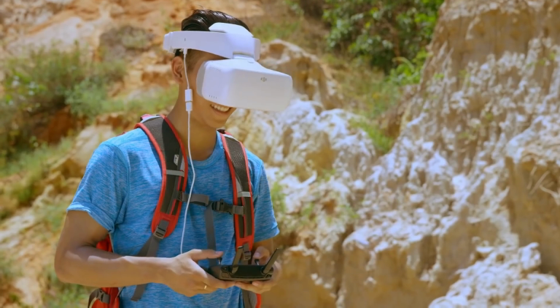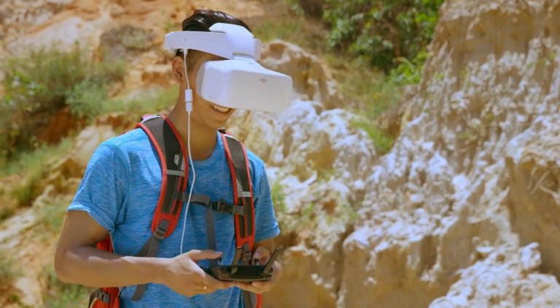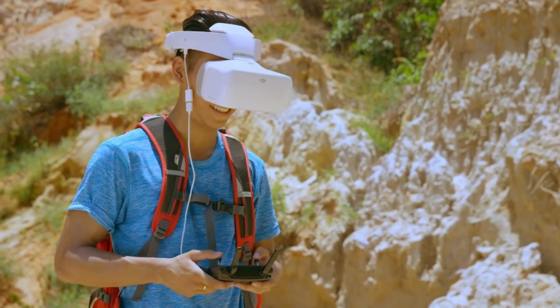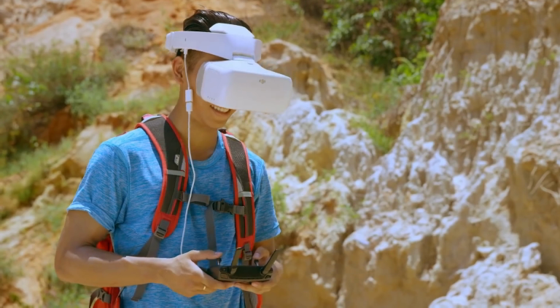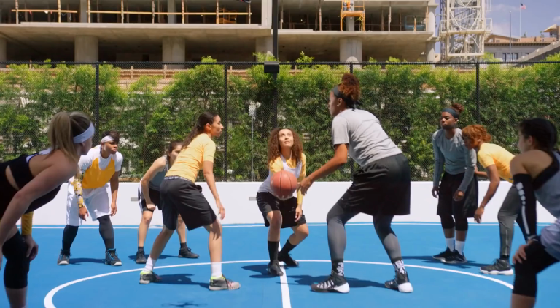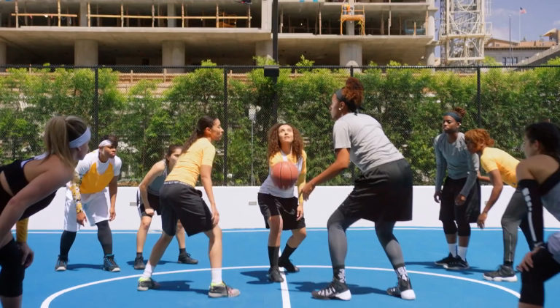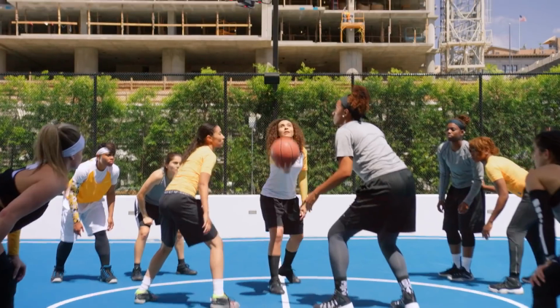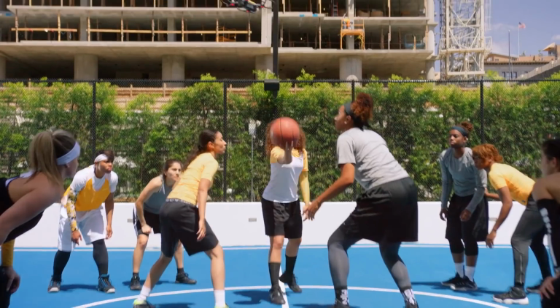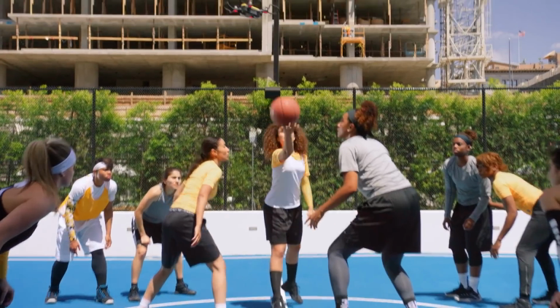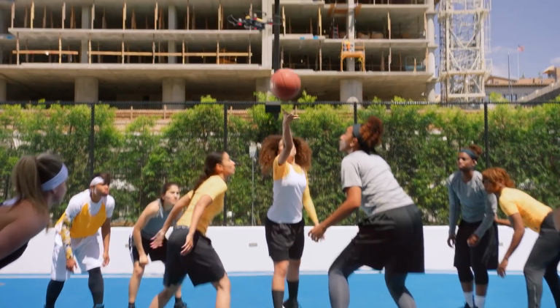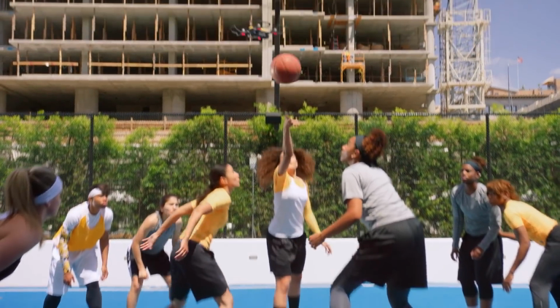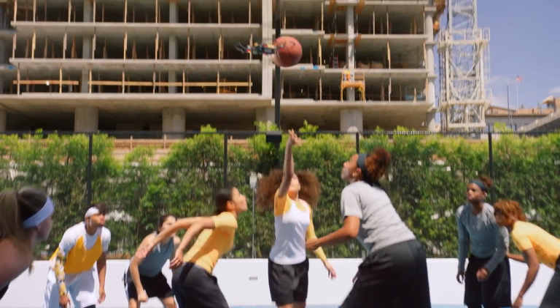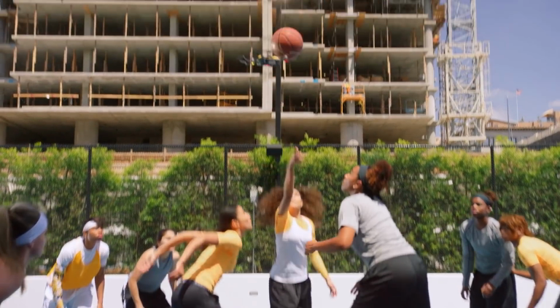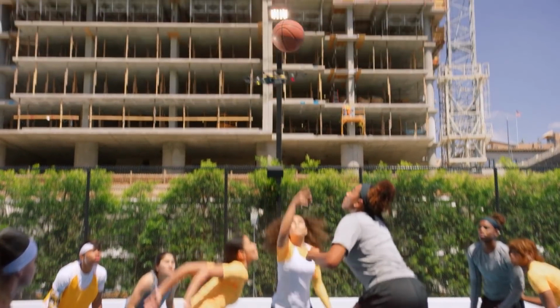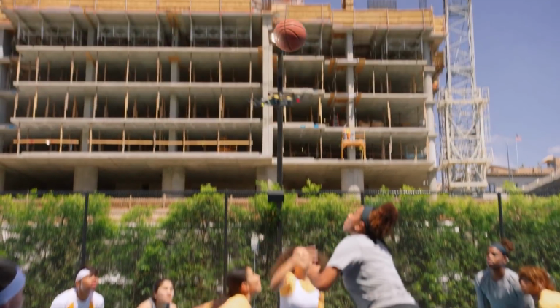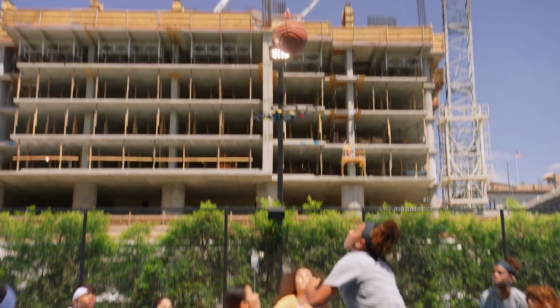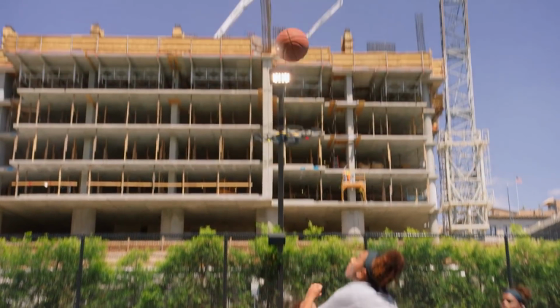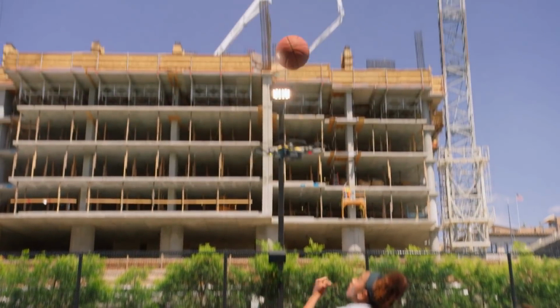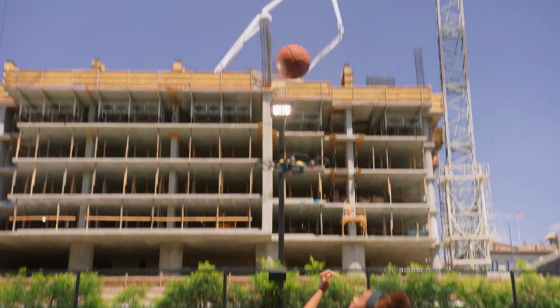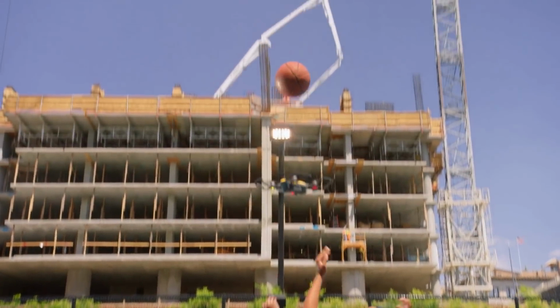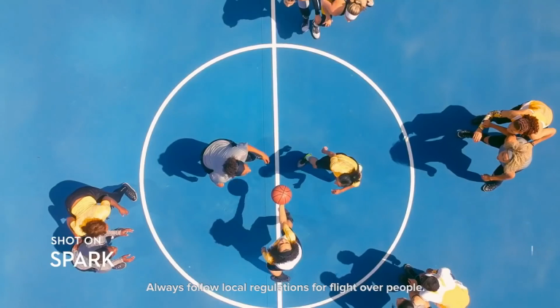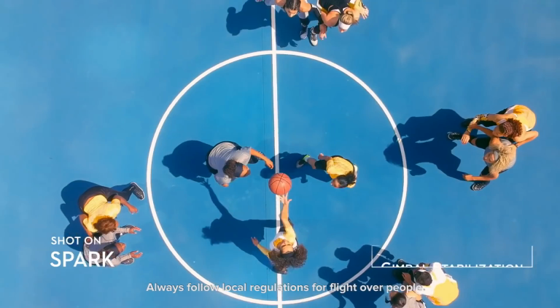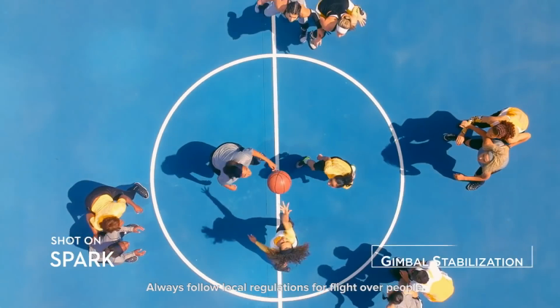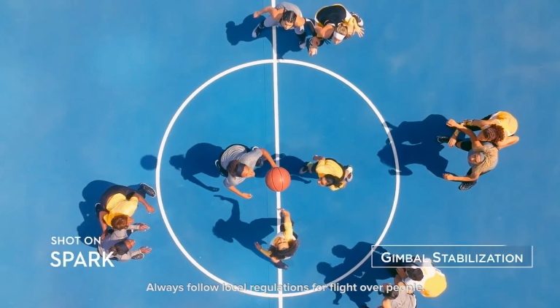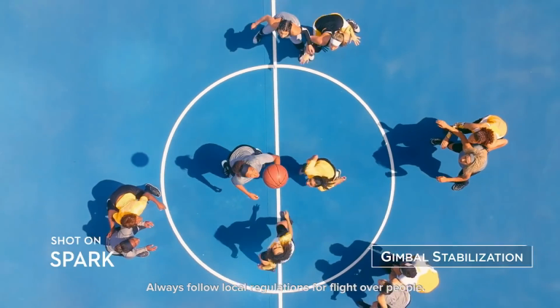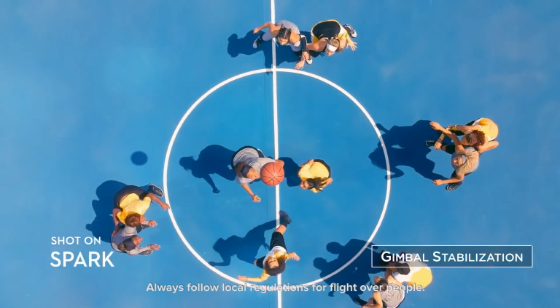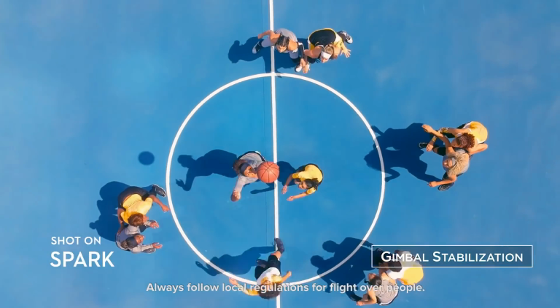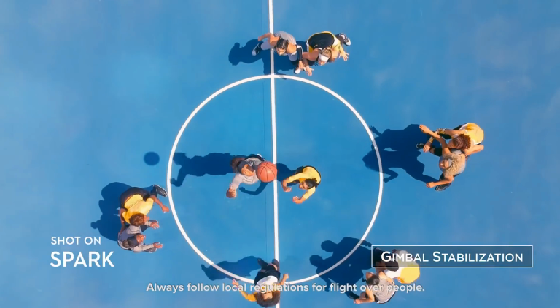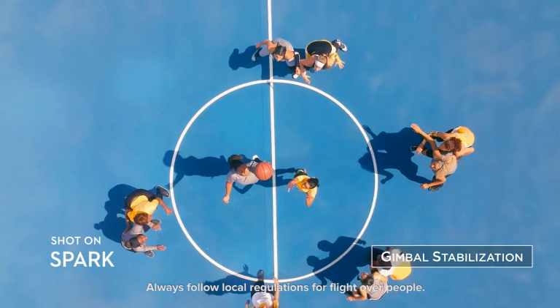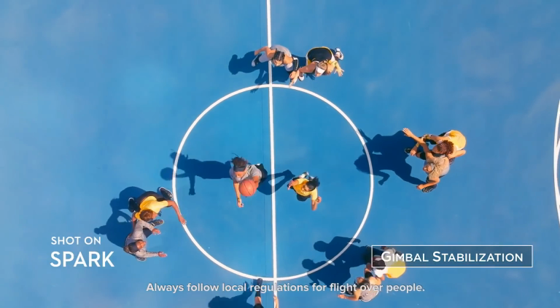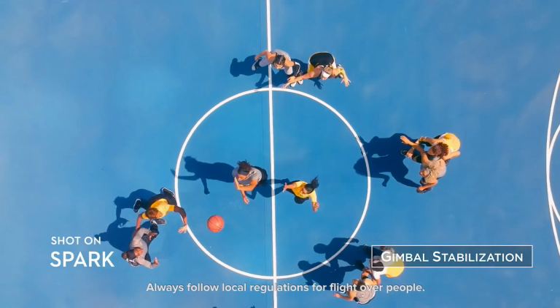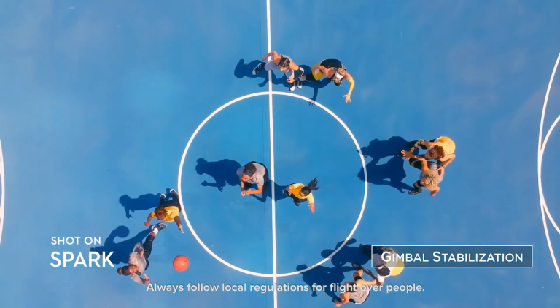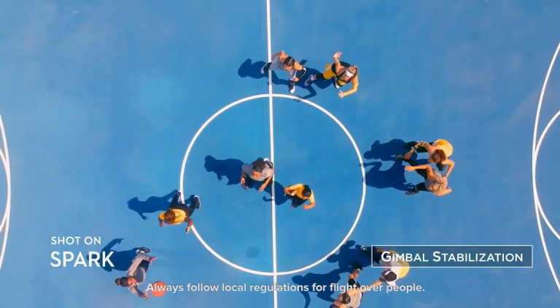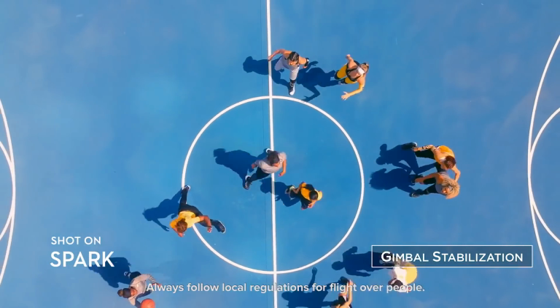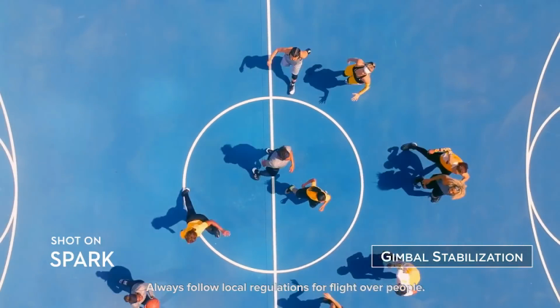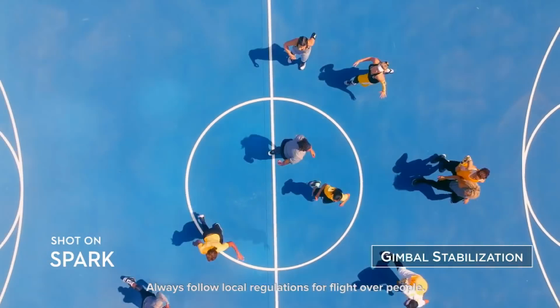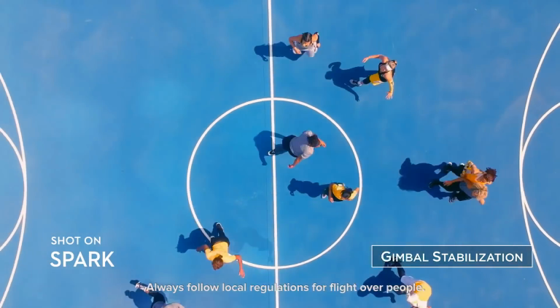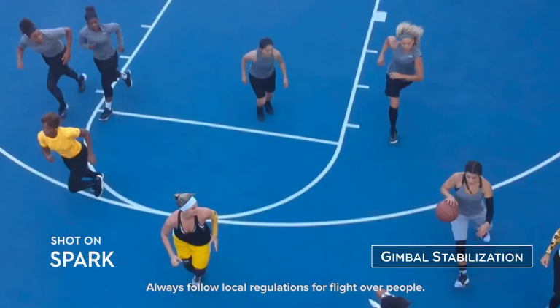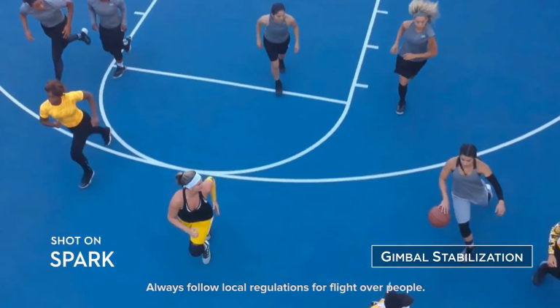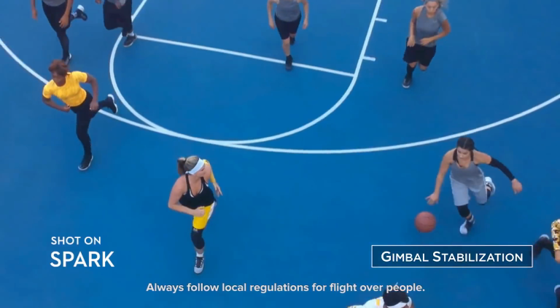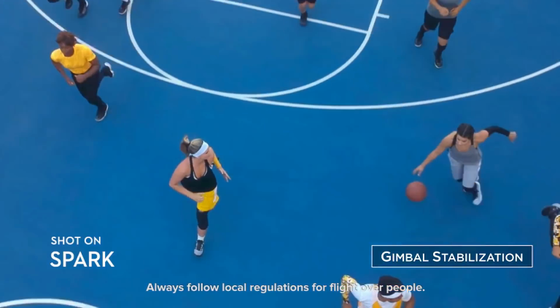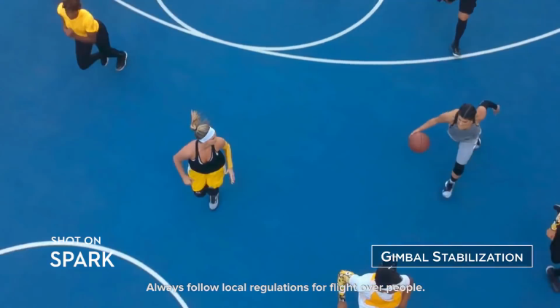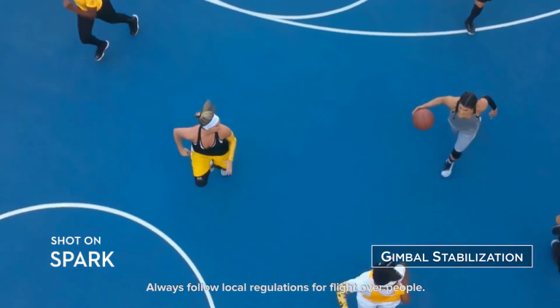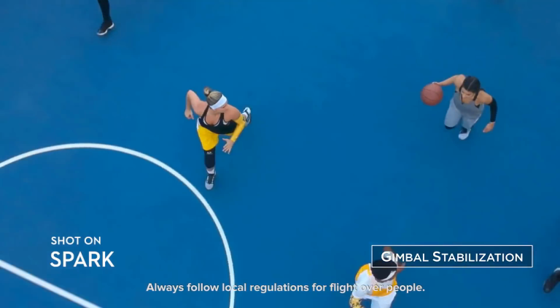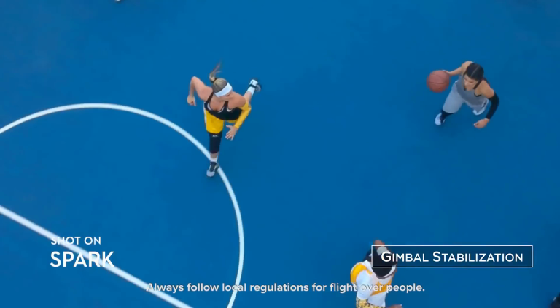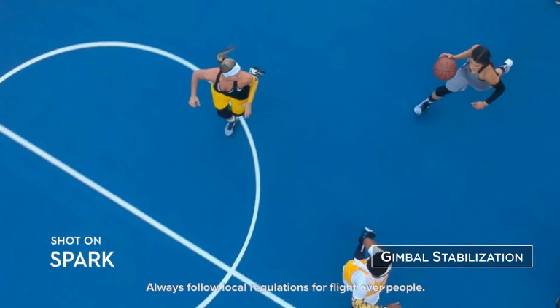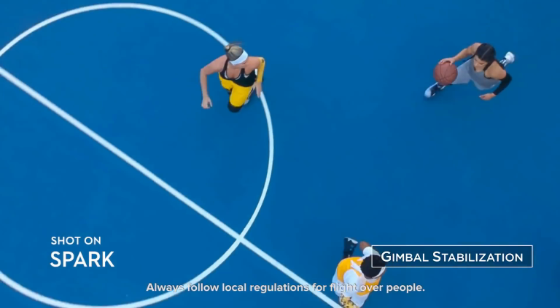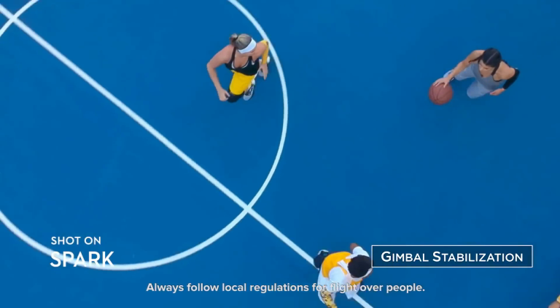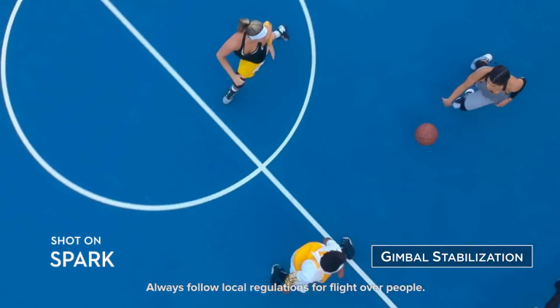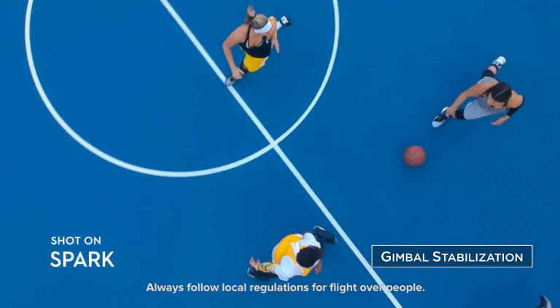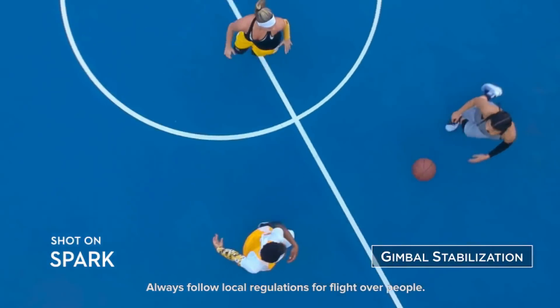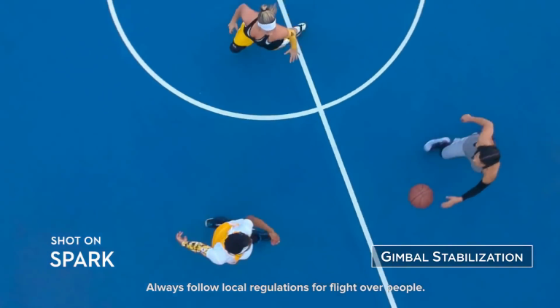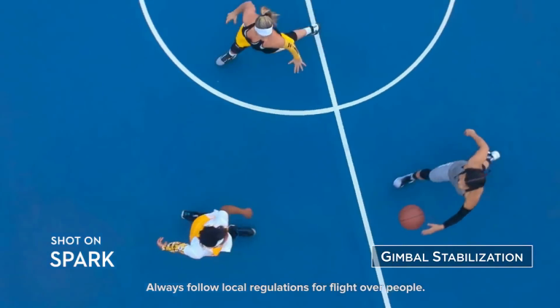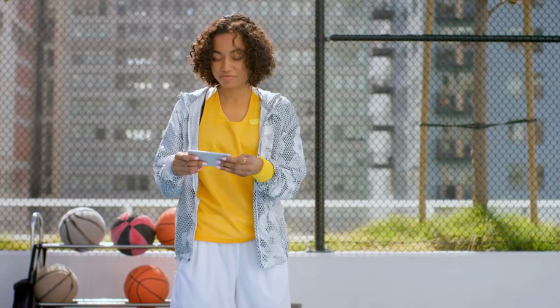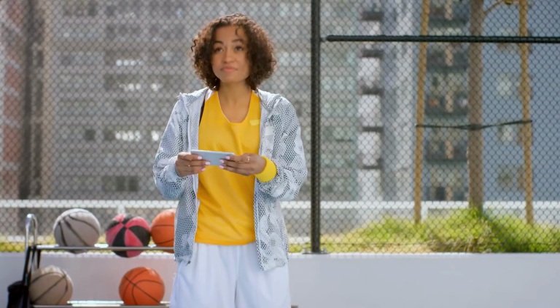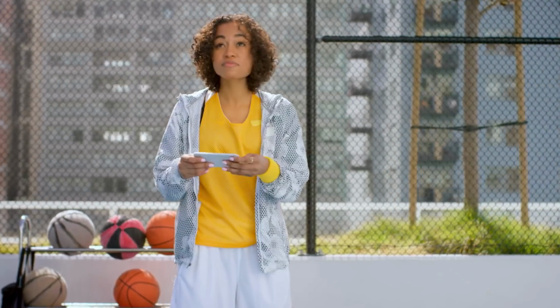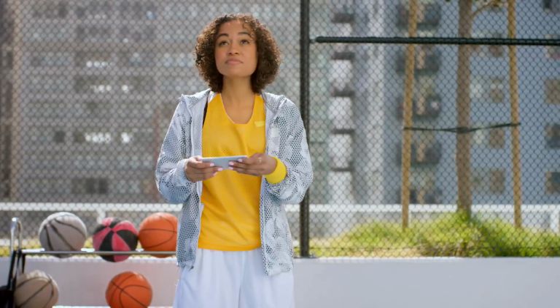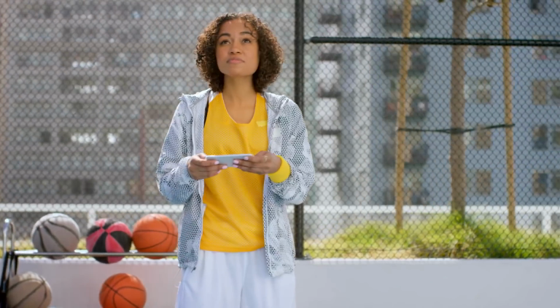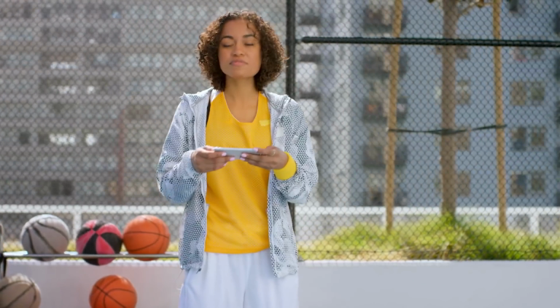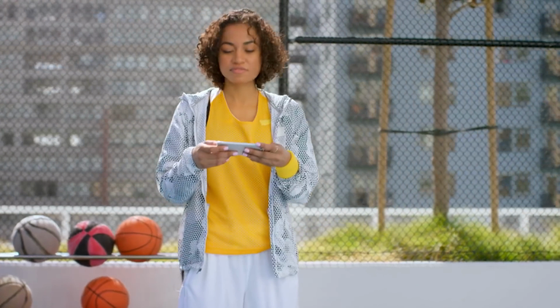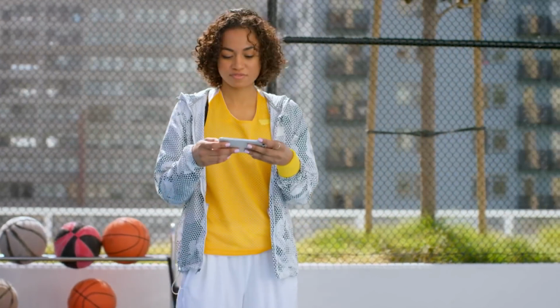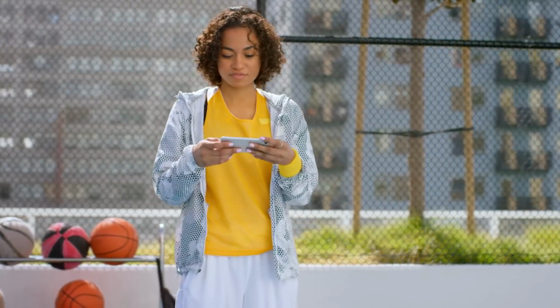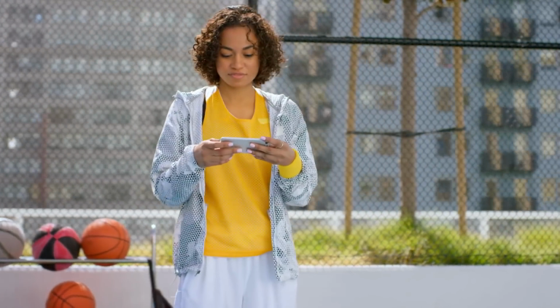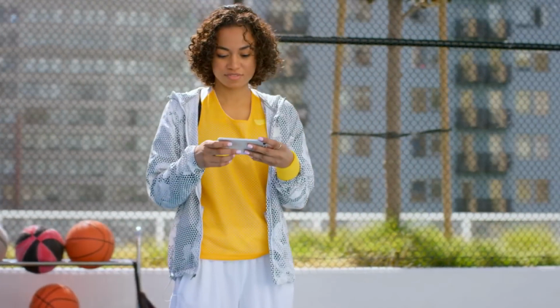Think you've got smooth moves? Spark's footage is smoother. It takes the shake out of your shot, so you look like a pro.